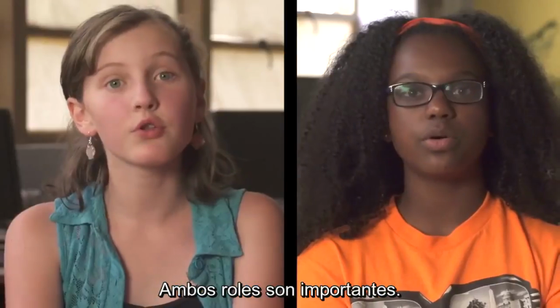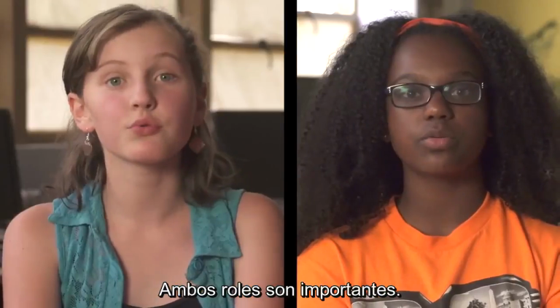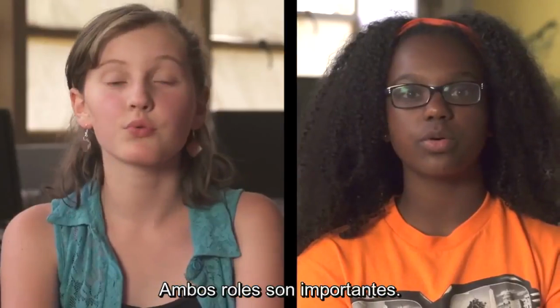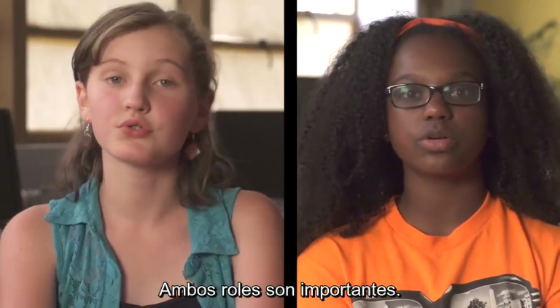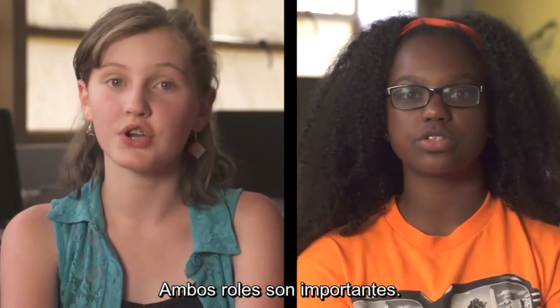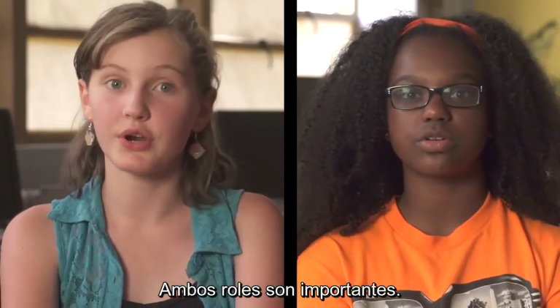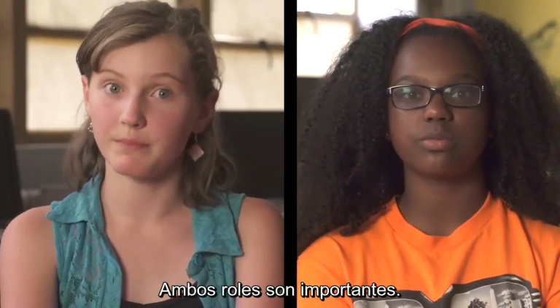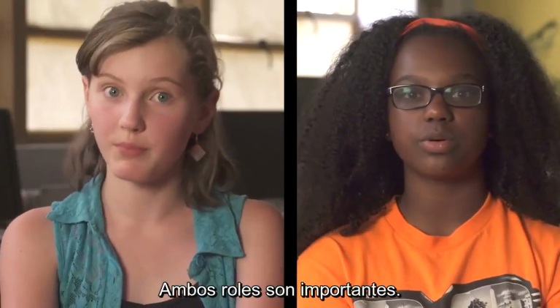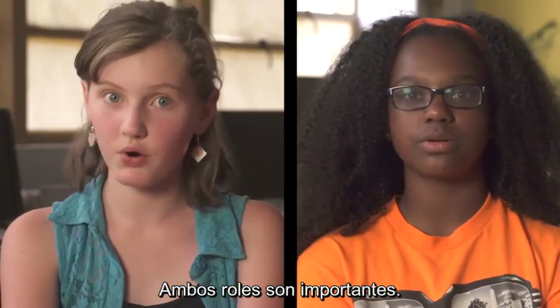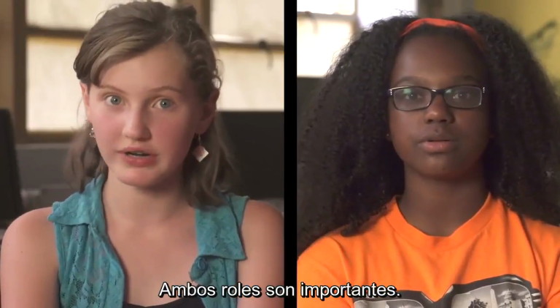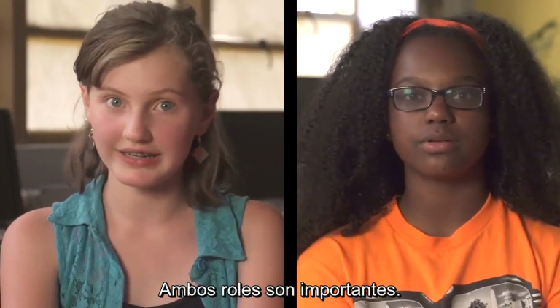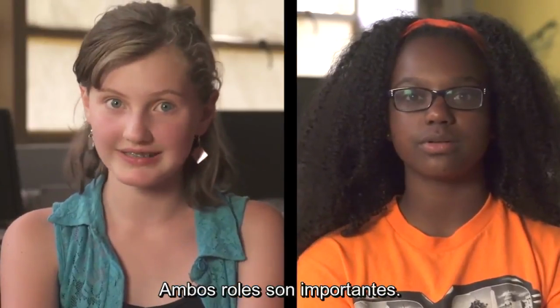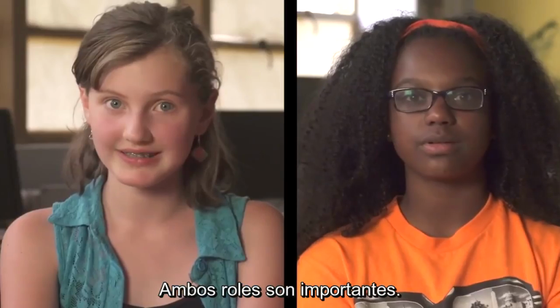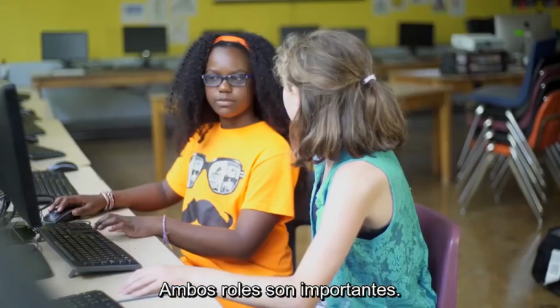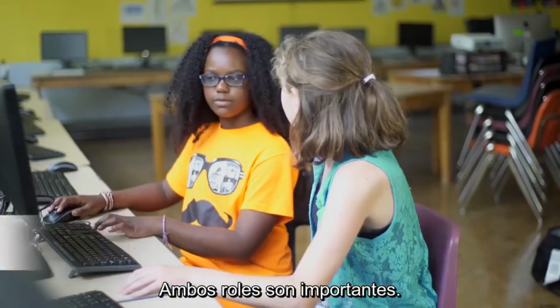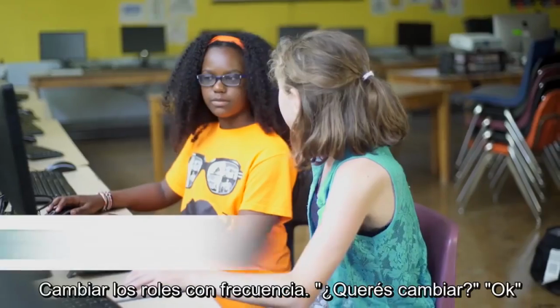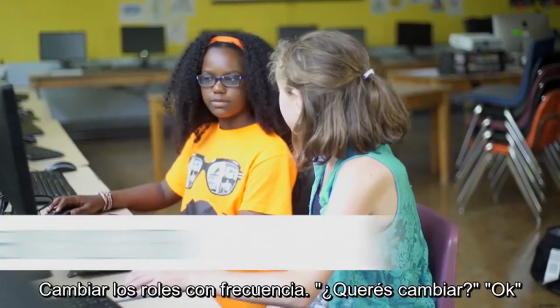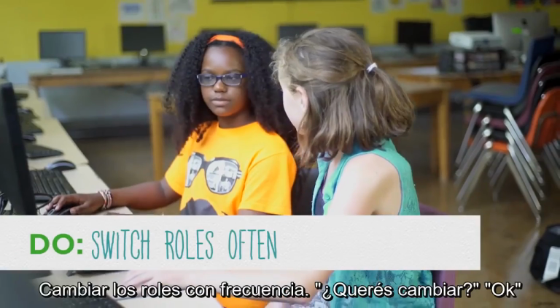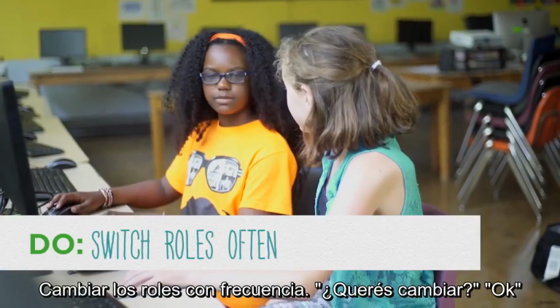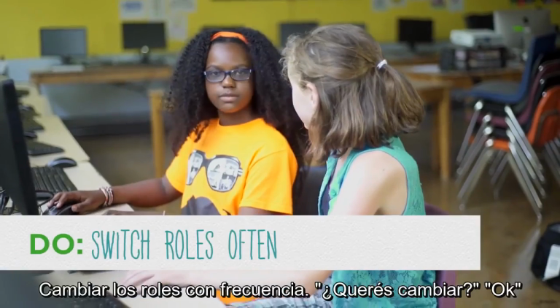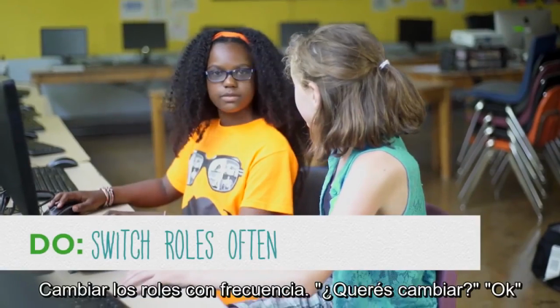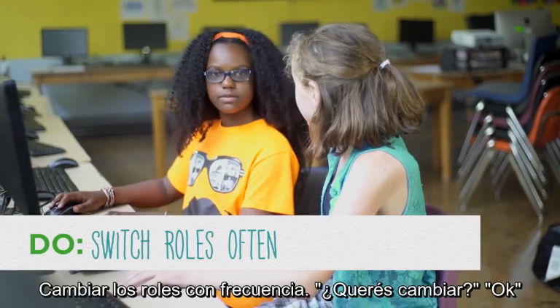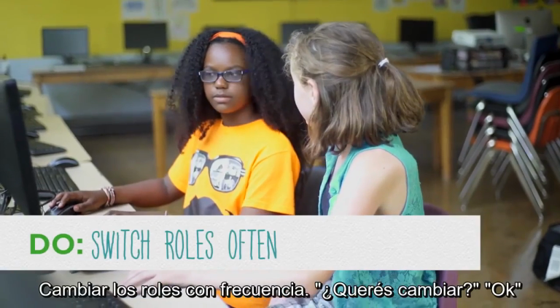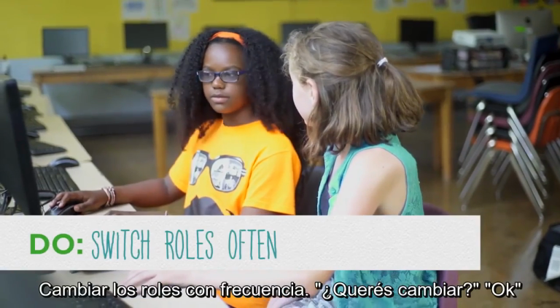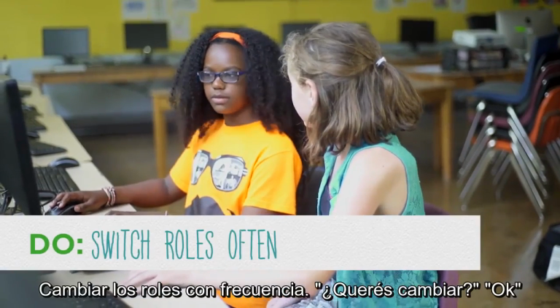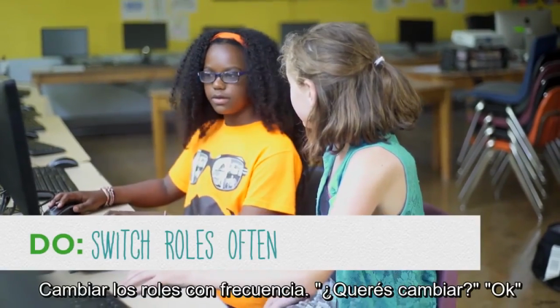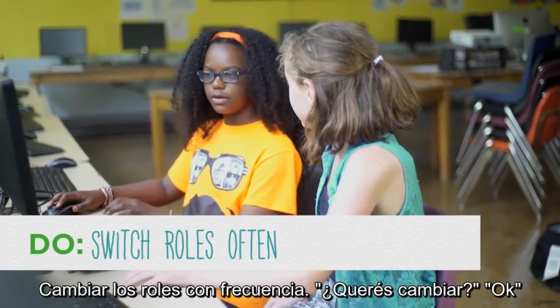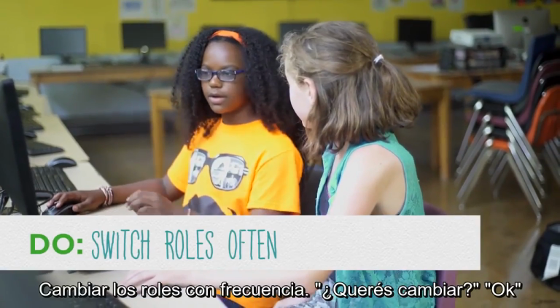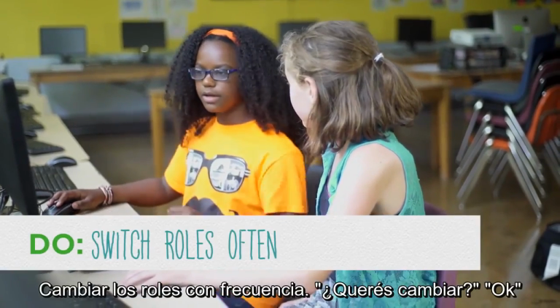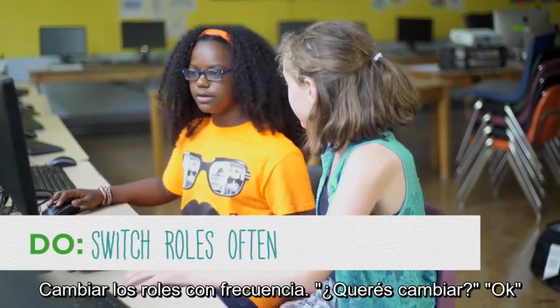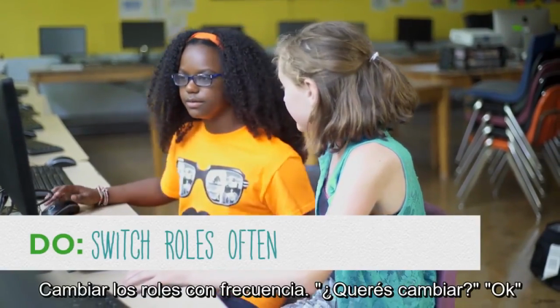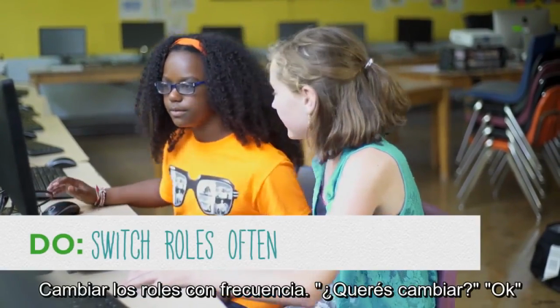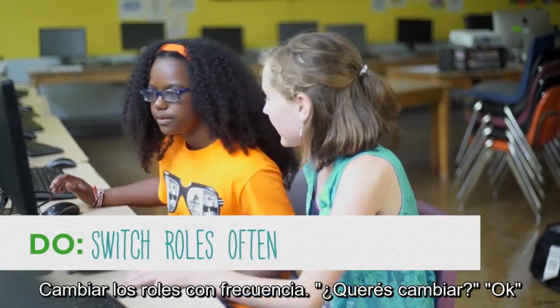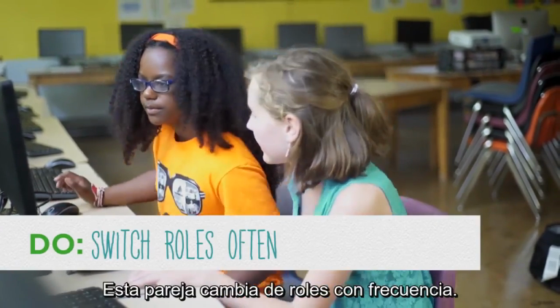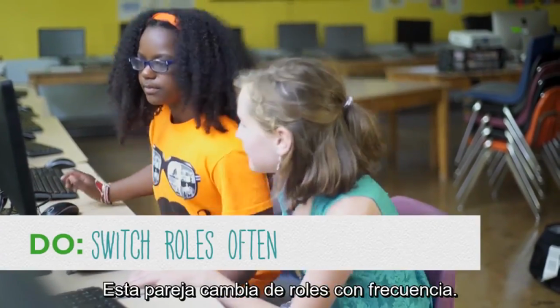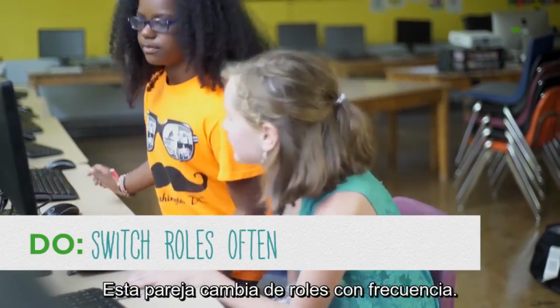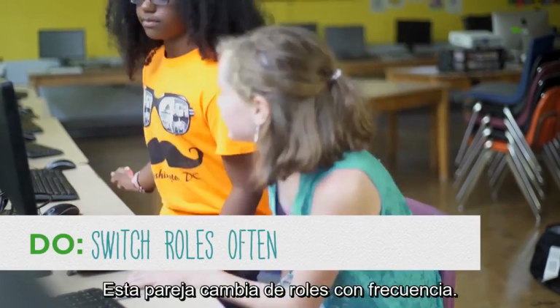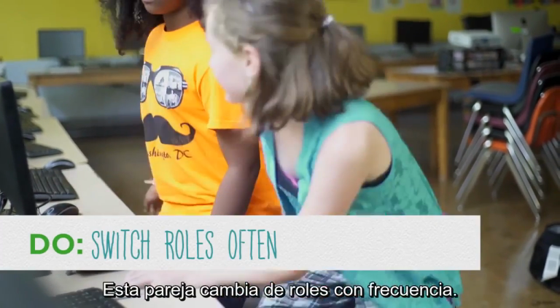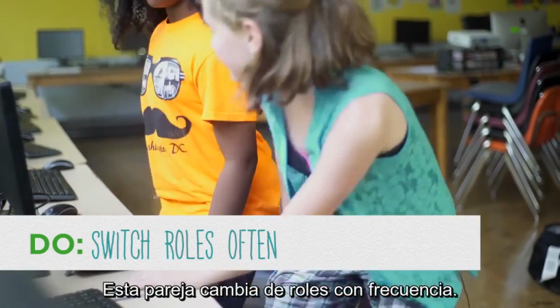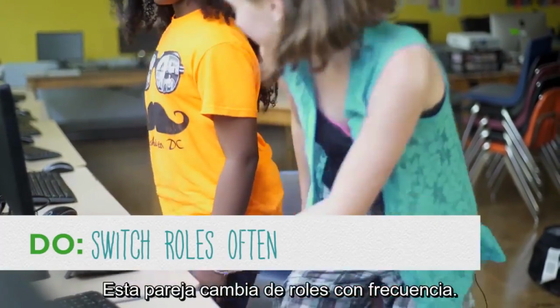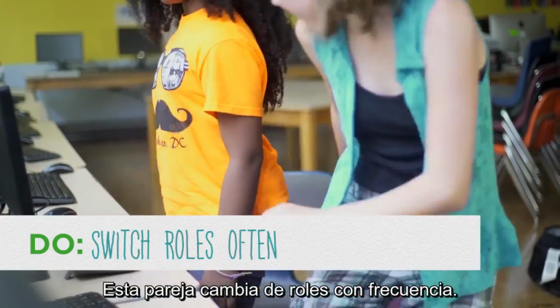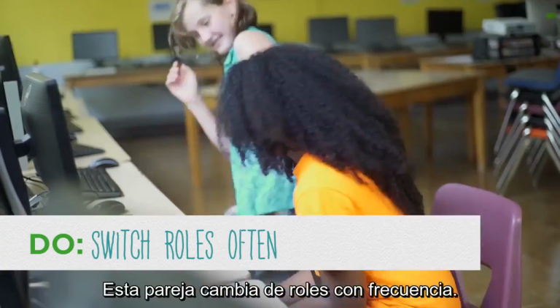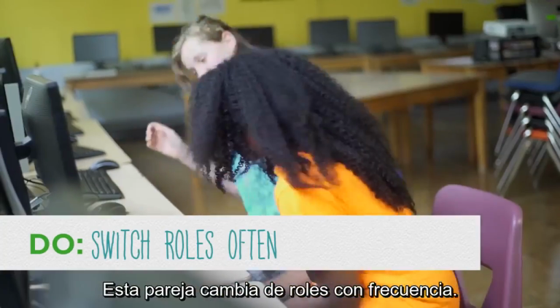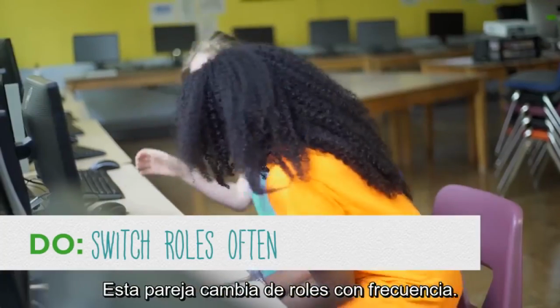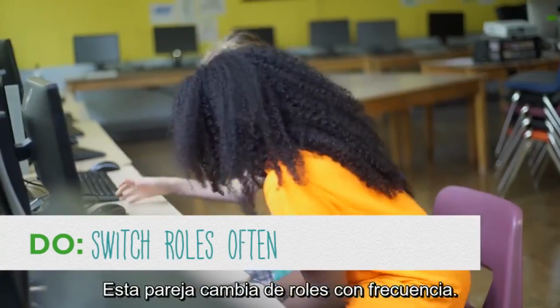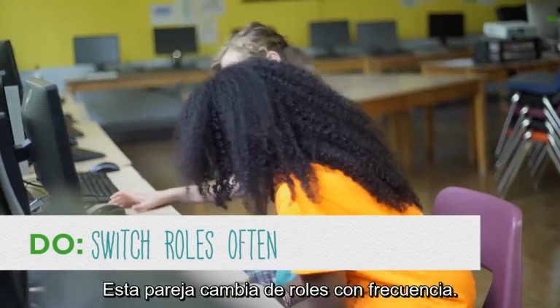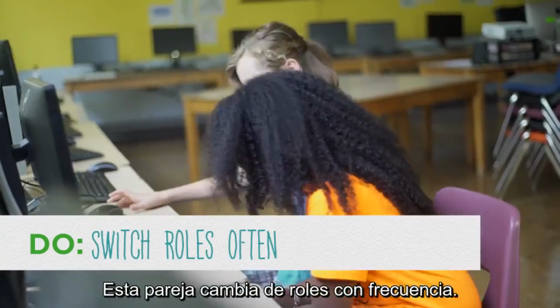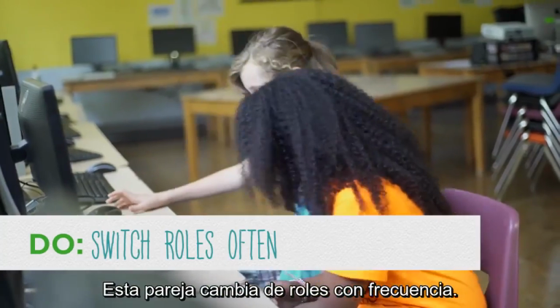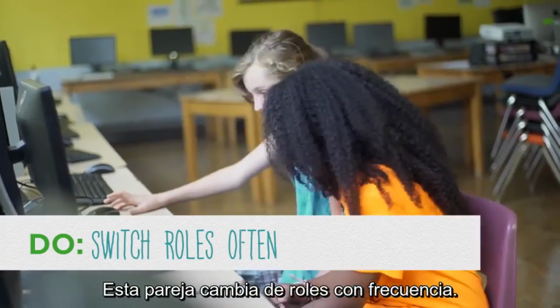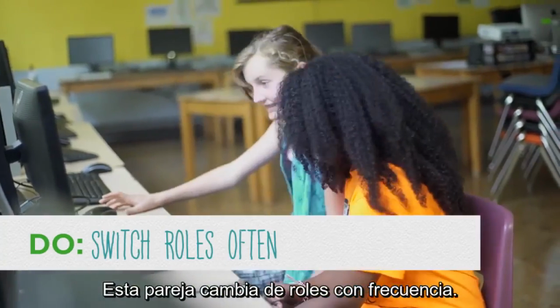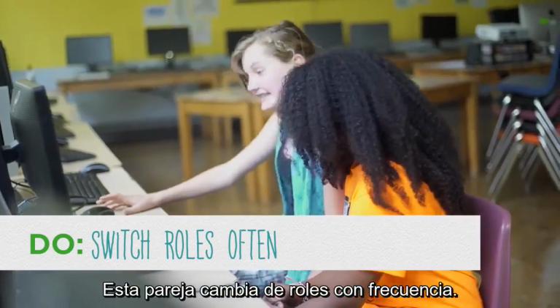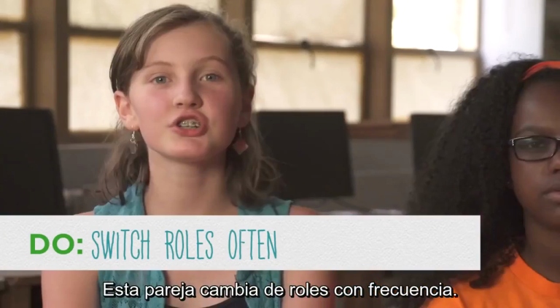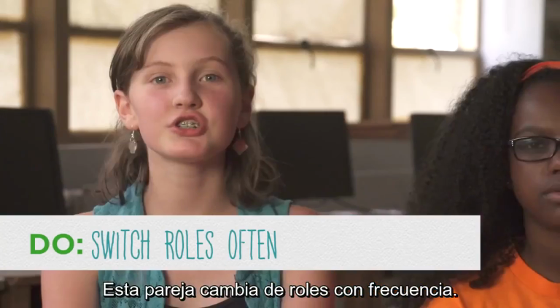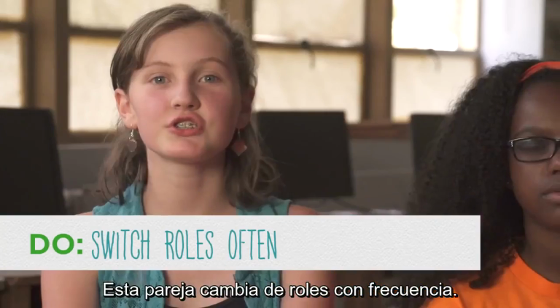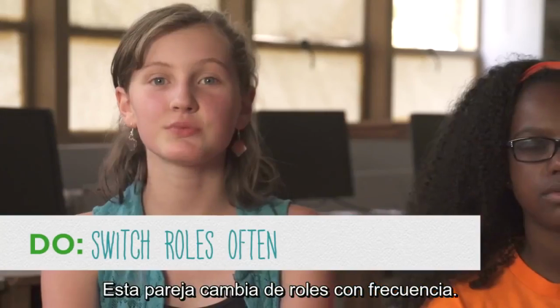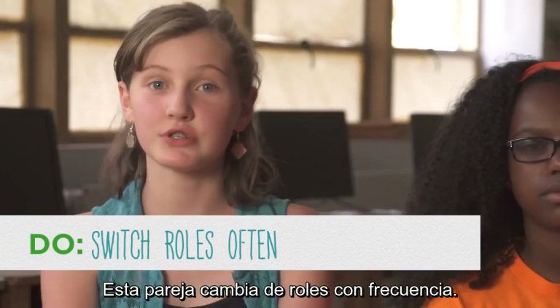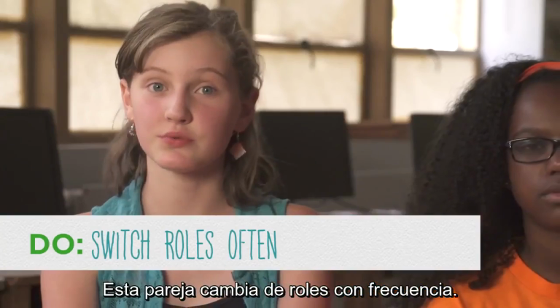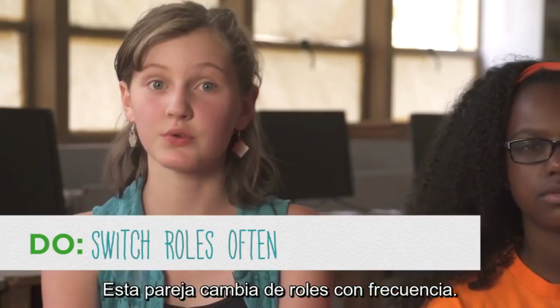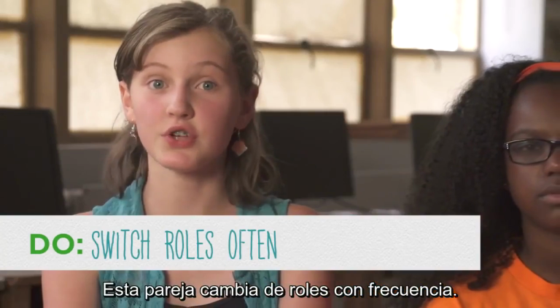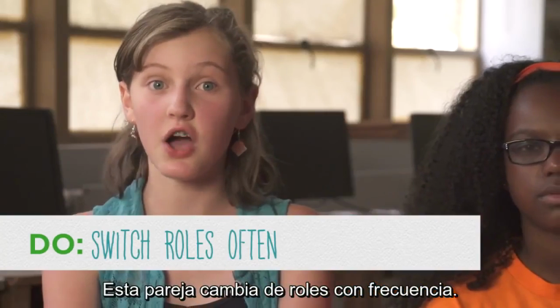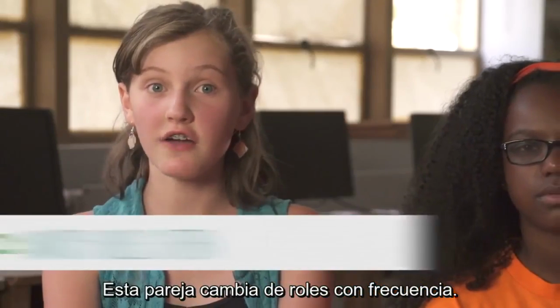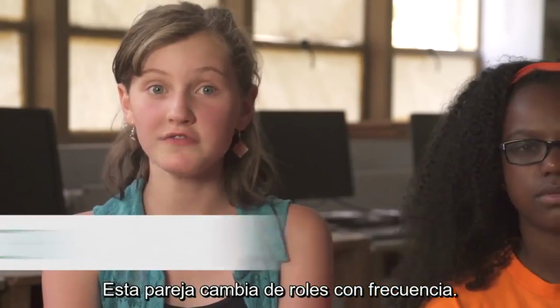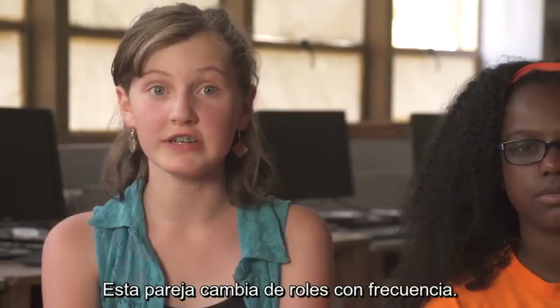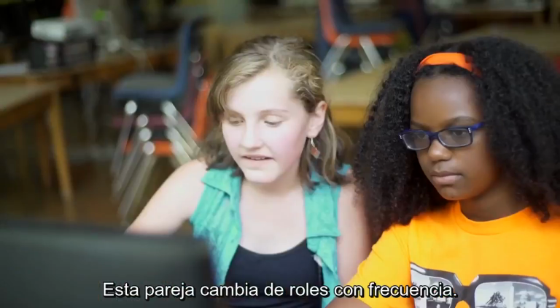Both roles are important. Want to switch? Okay, I'm the driver now. Be sure to switch roles often.